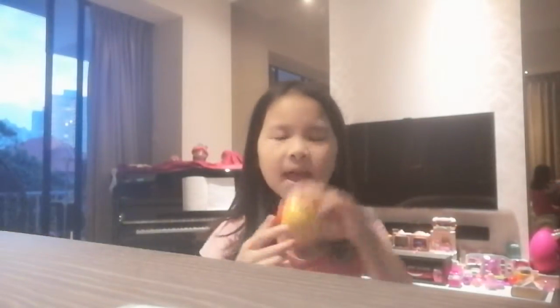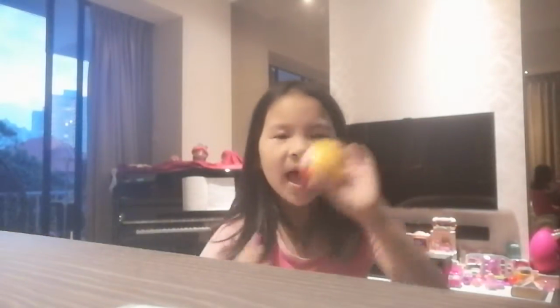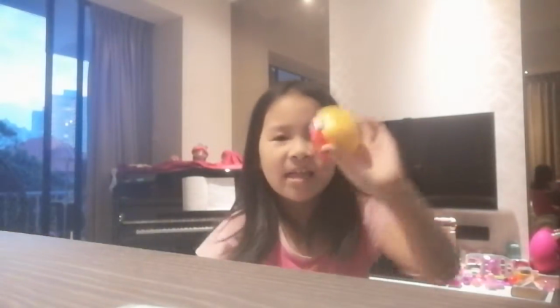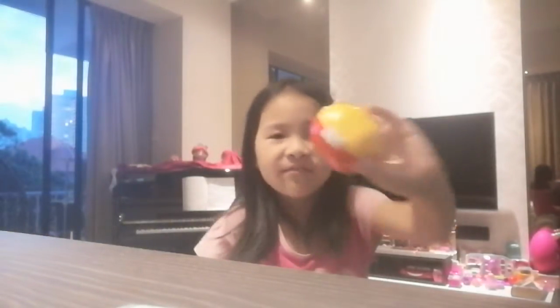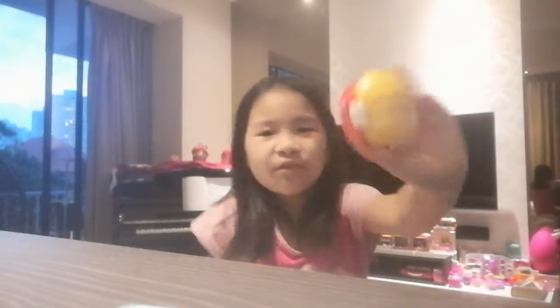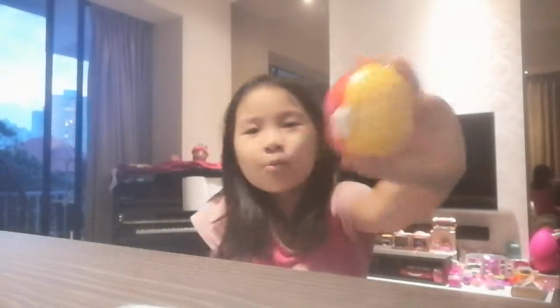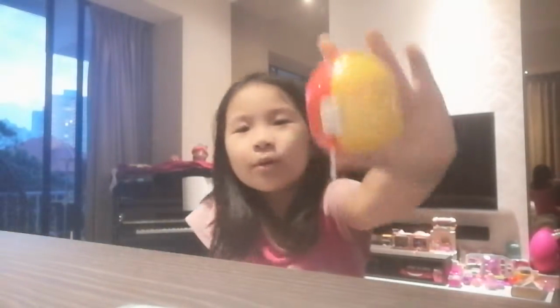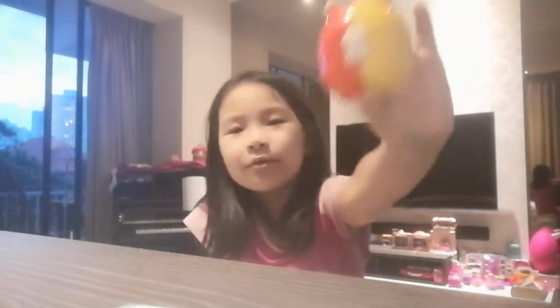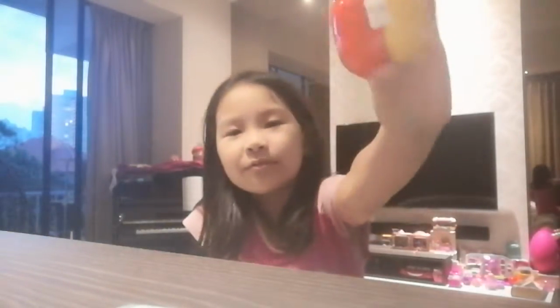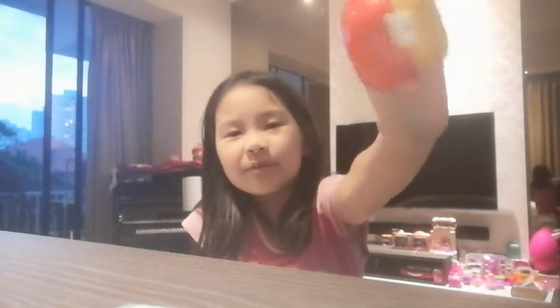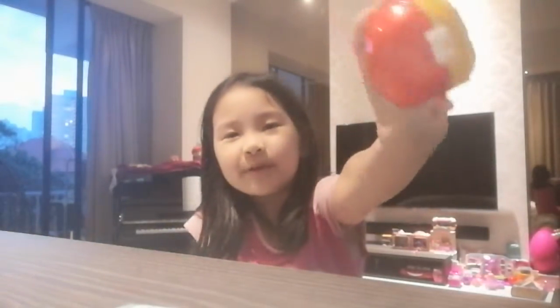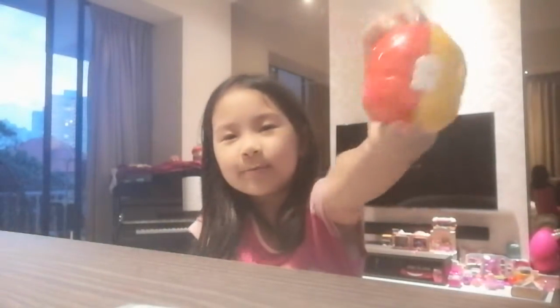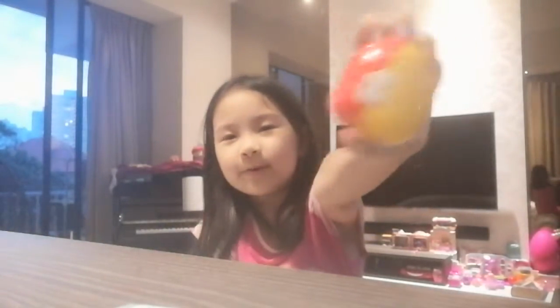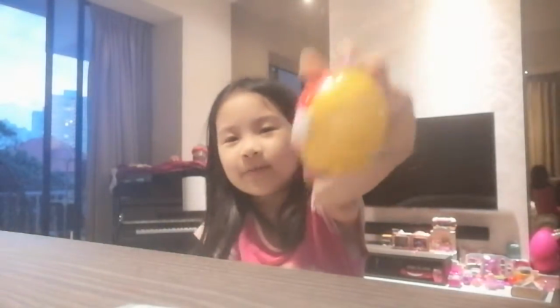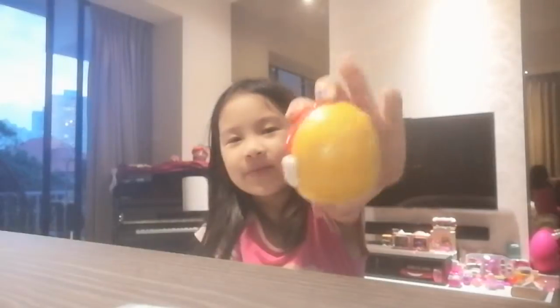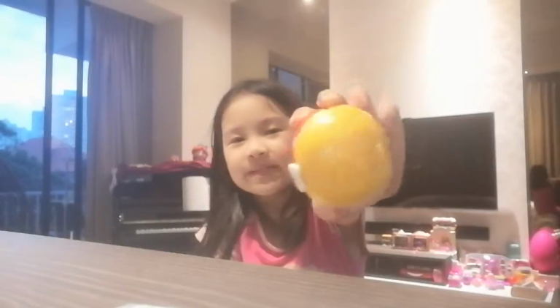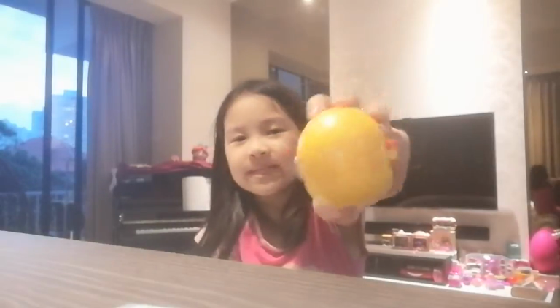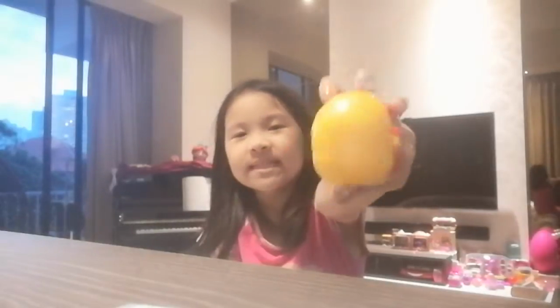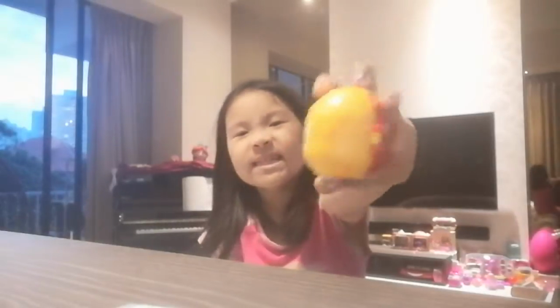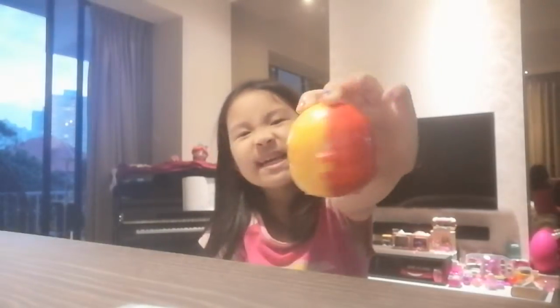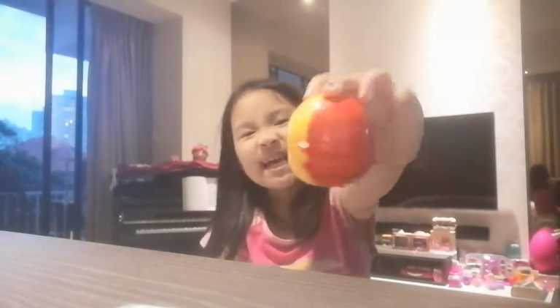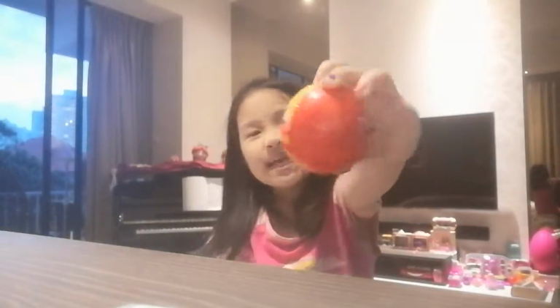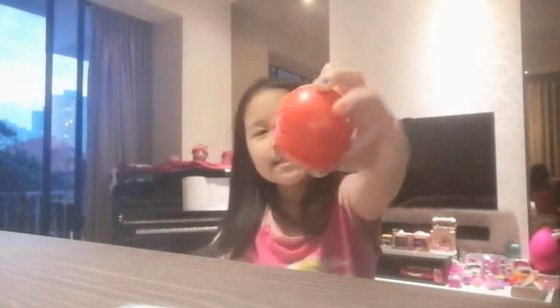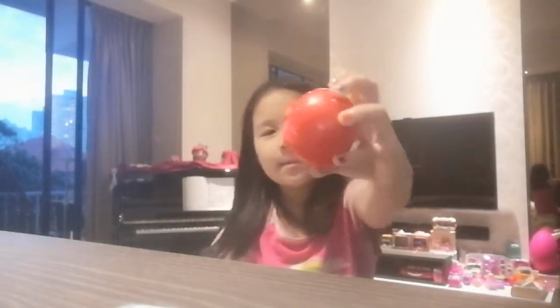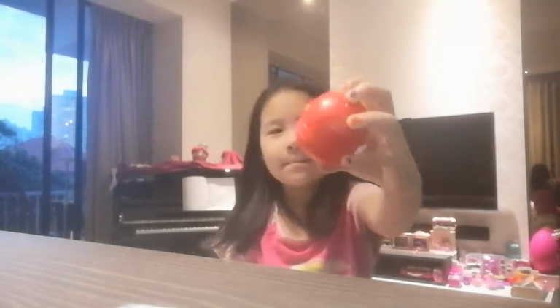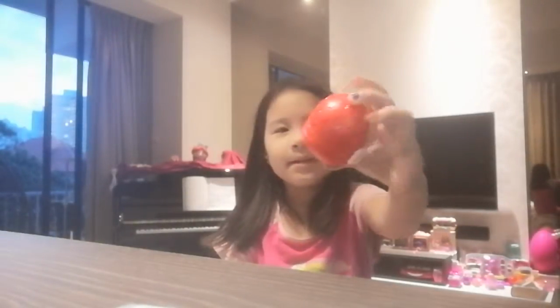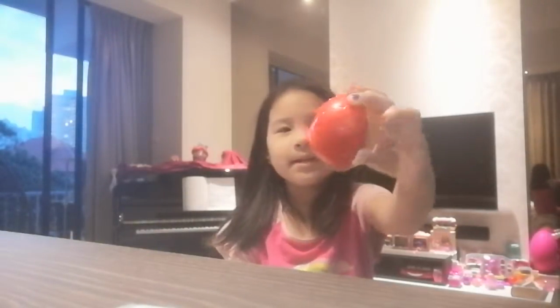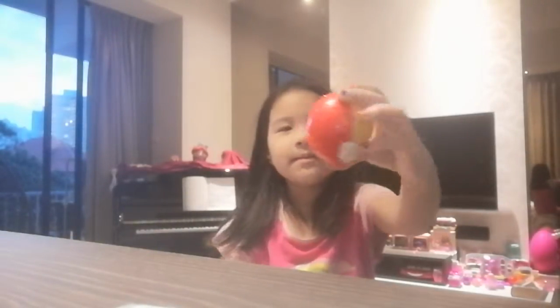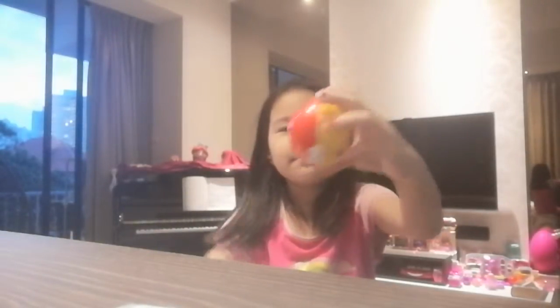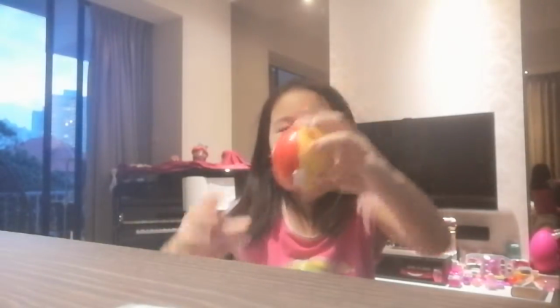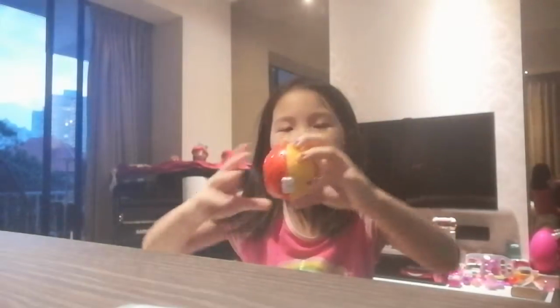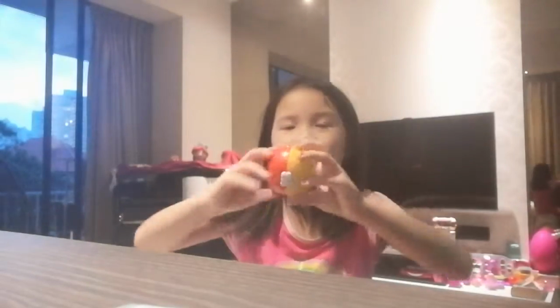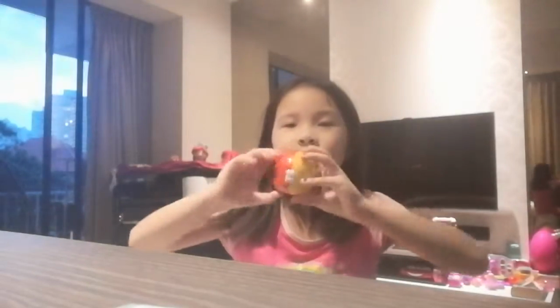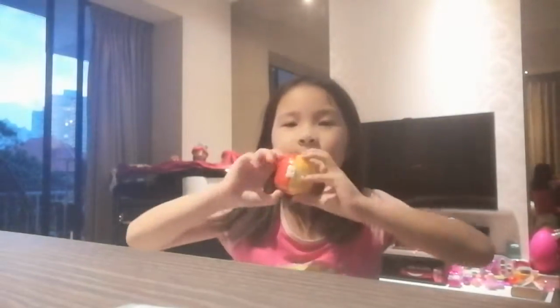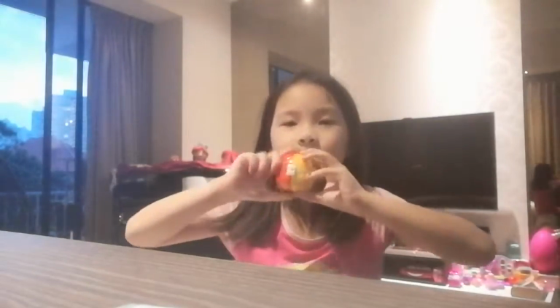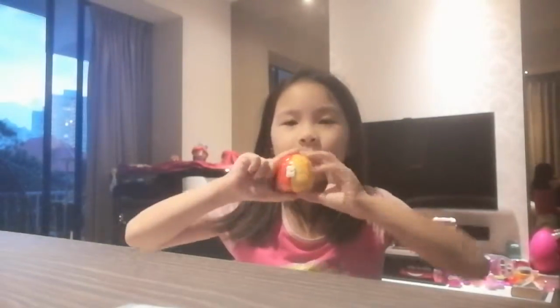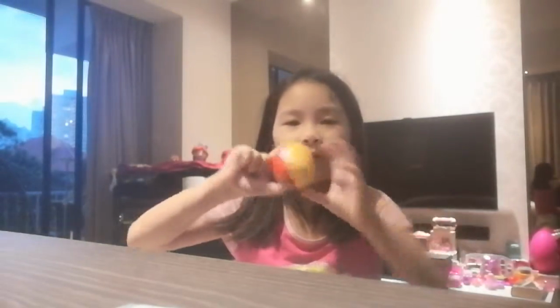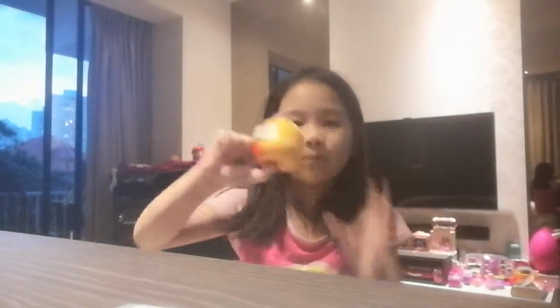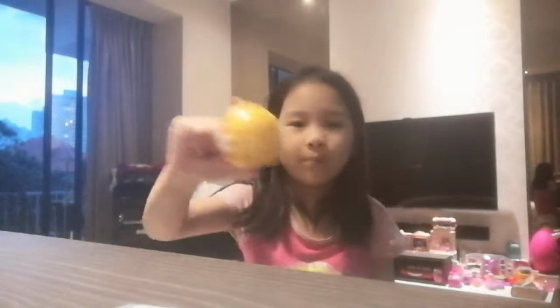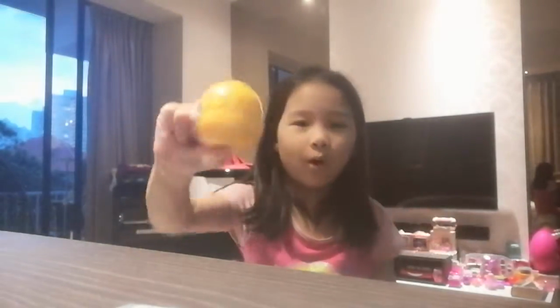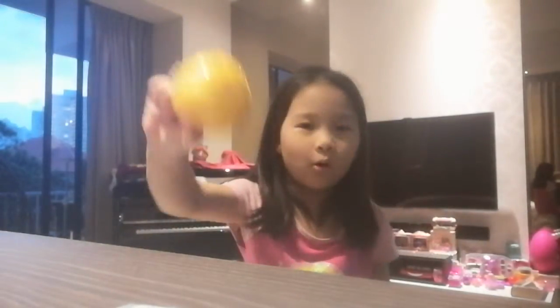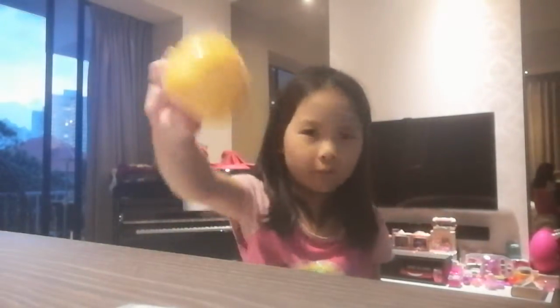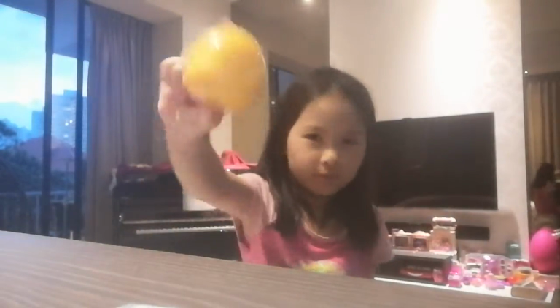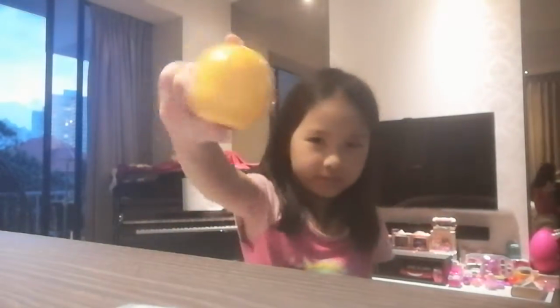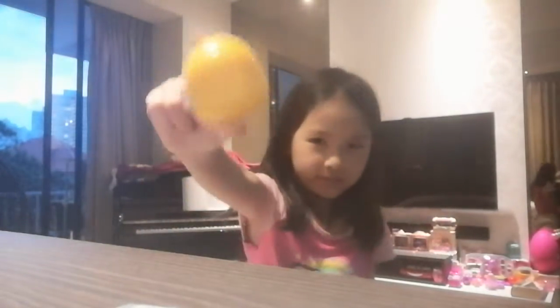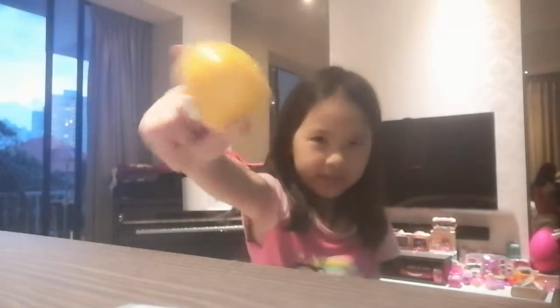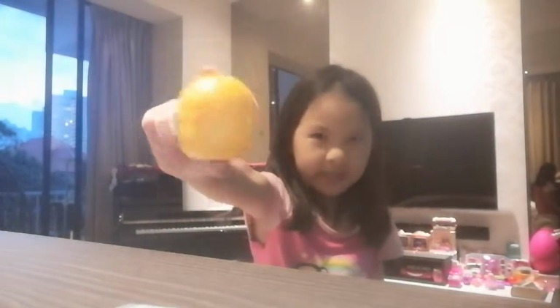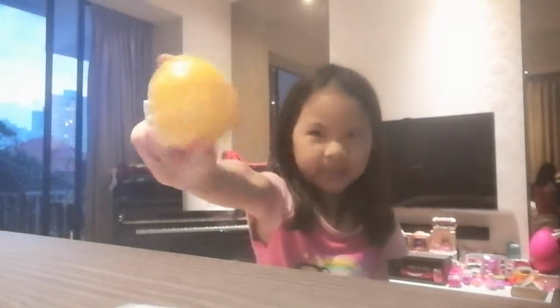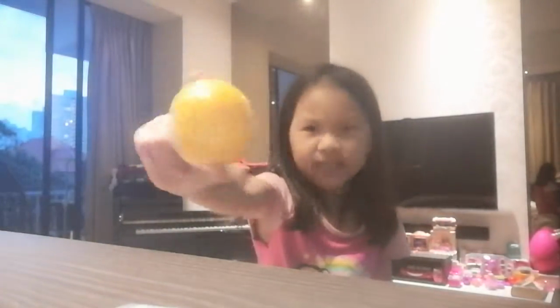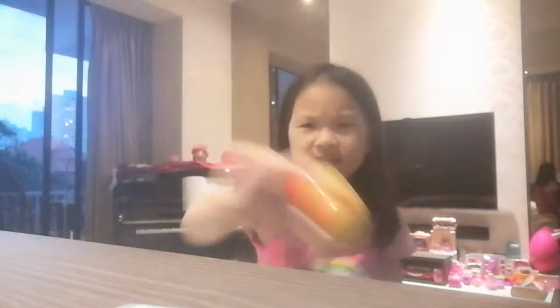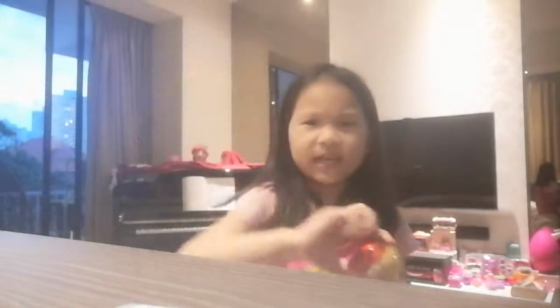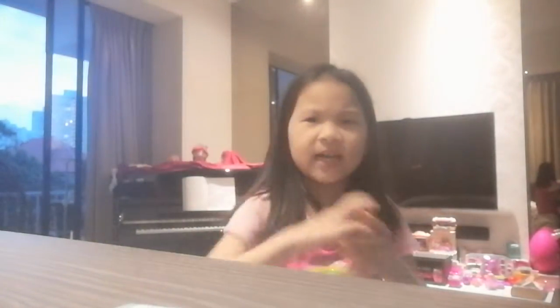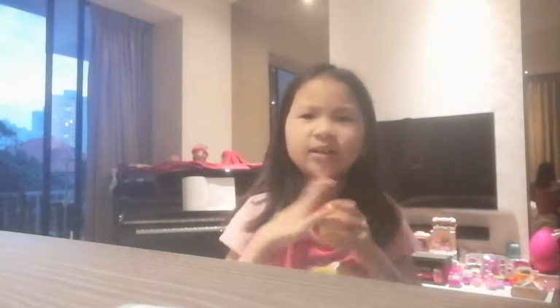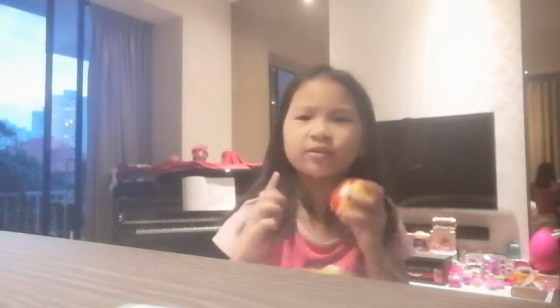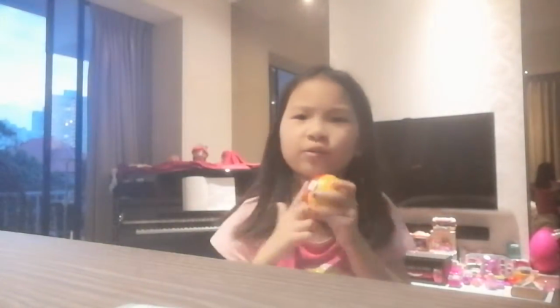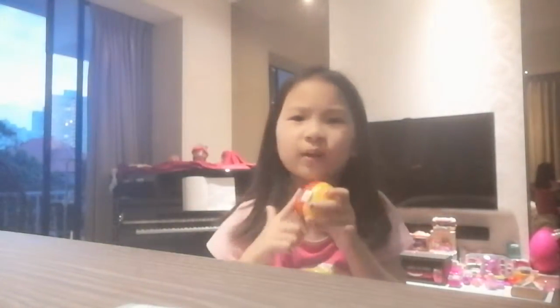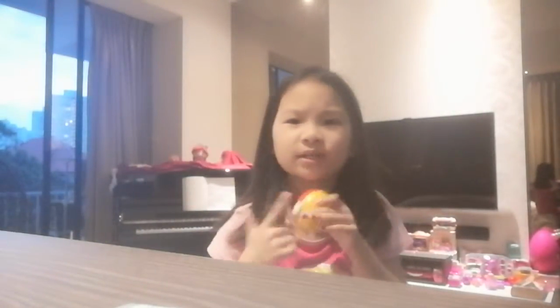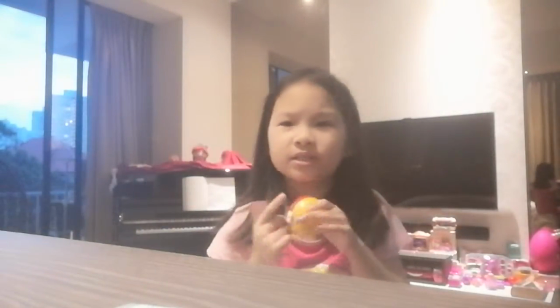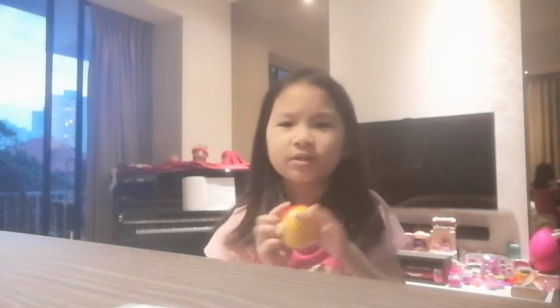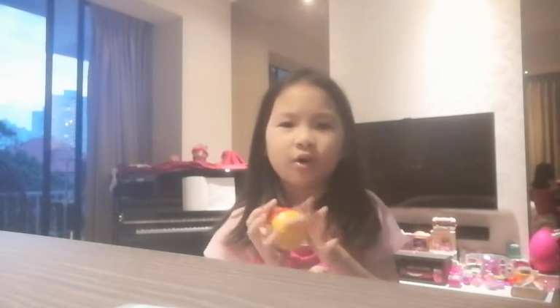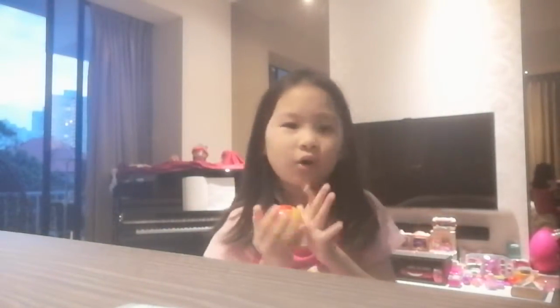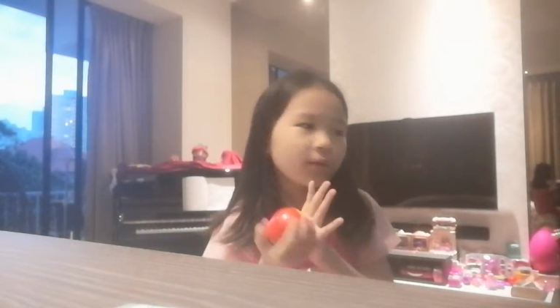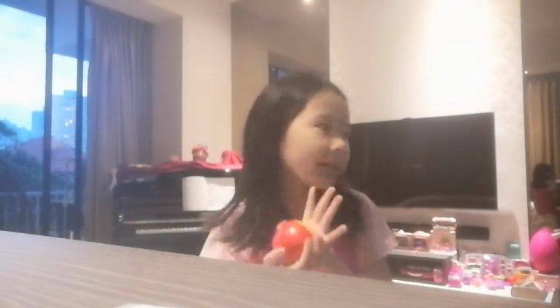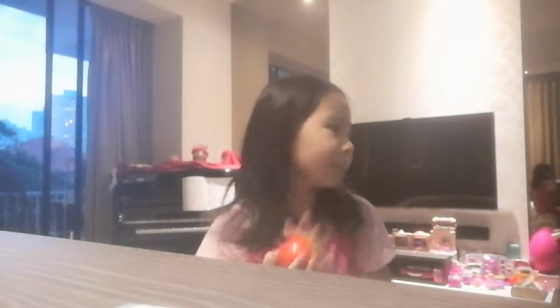And if you're wondering what this is, it's a mini mouse little ball thing. I don't know what to call it.